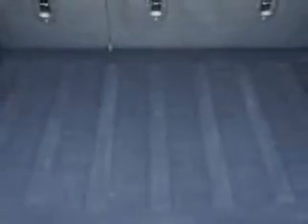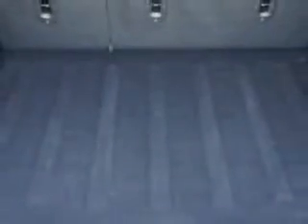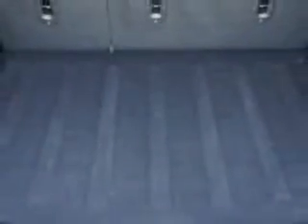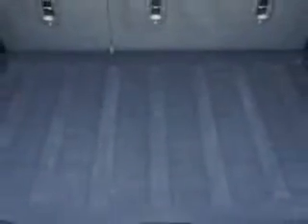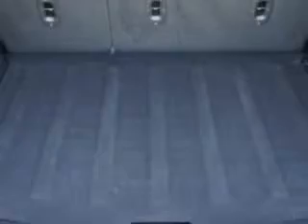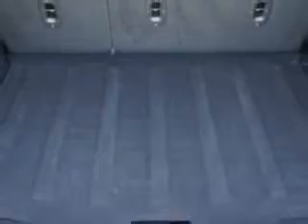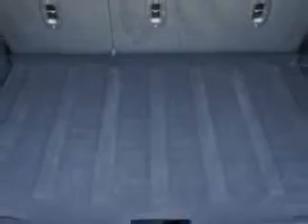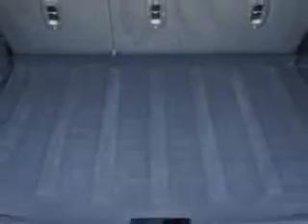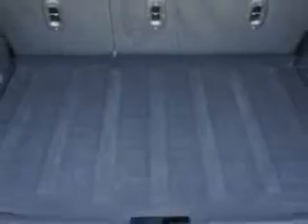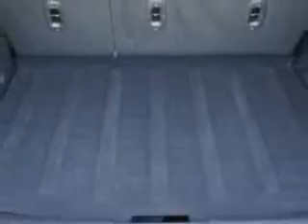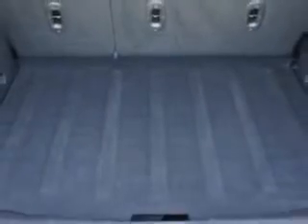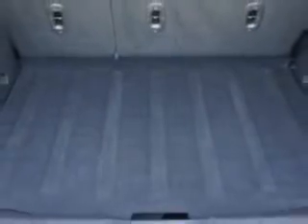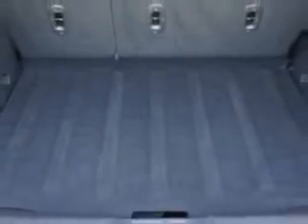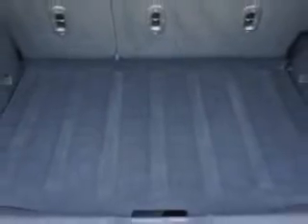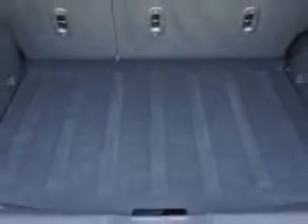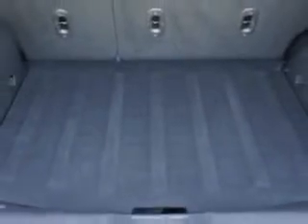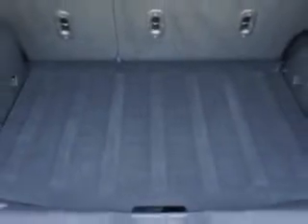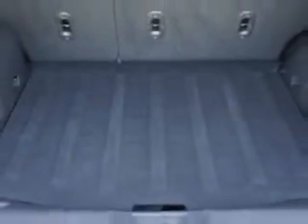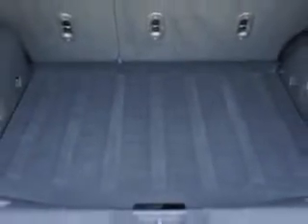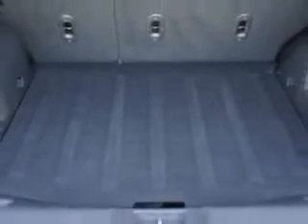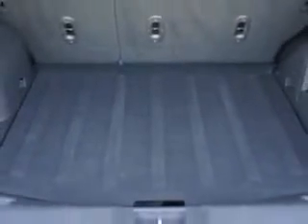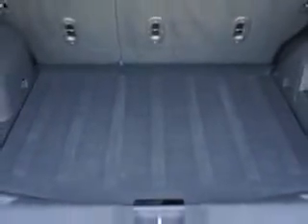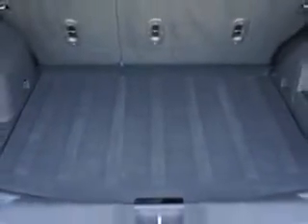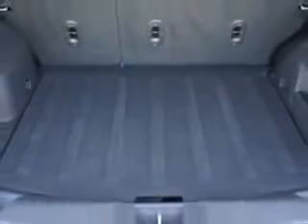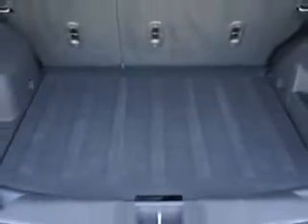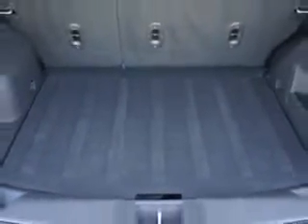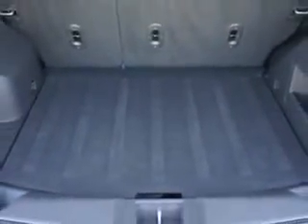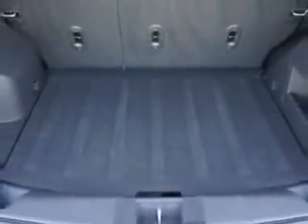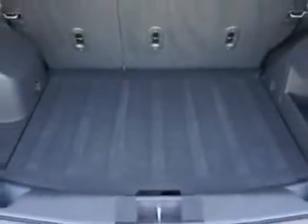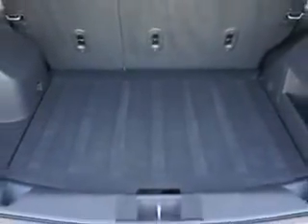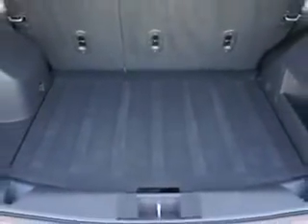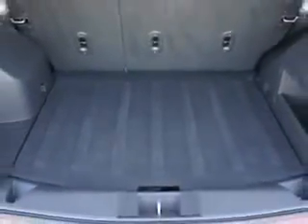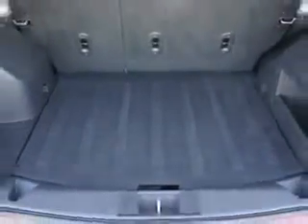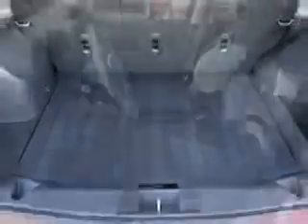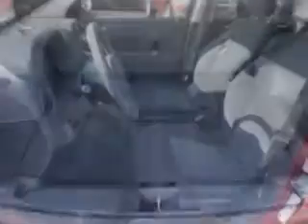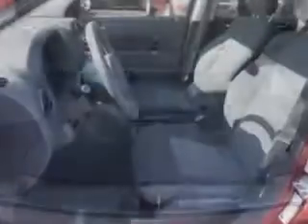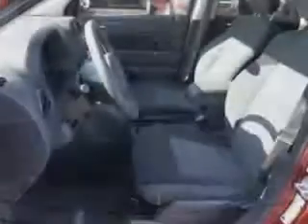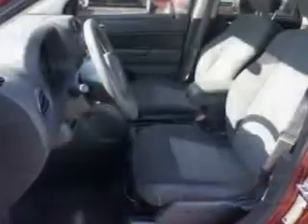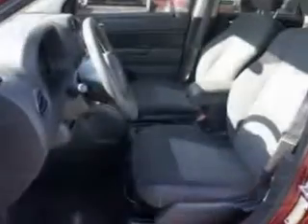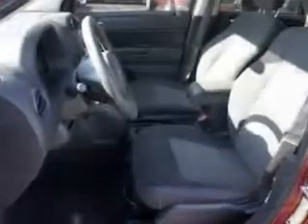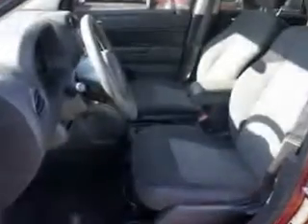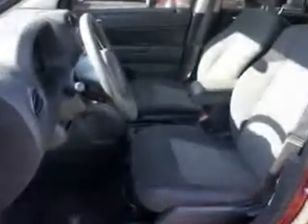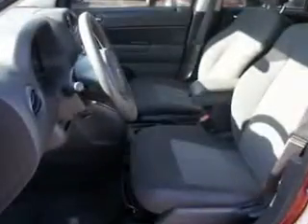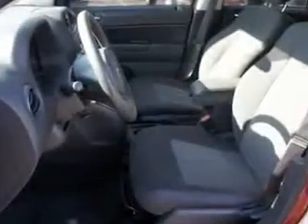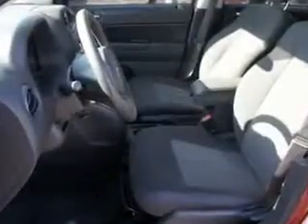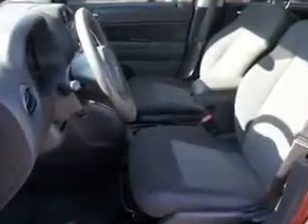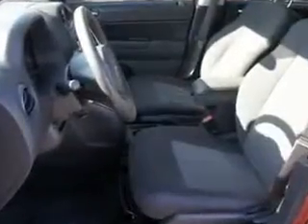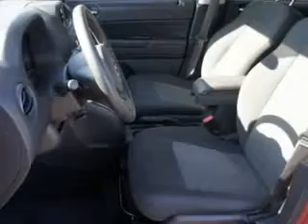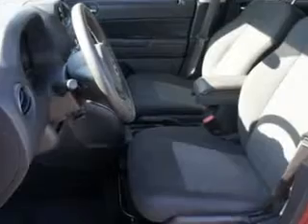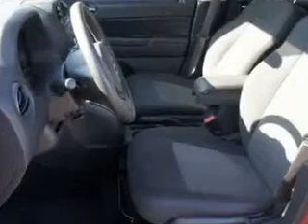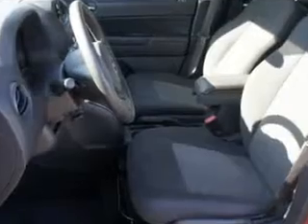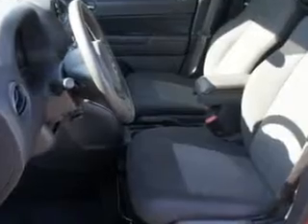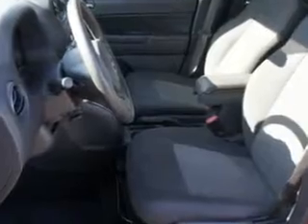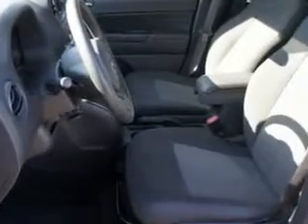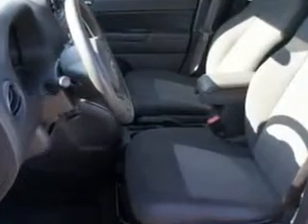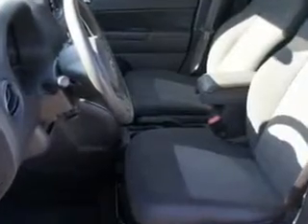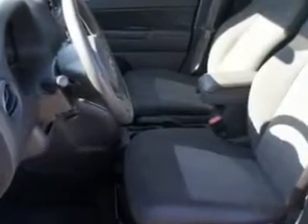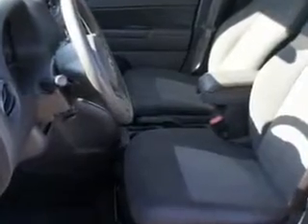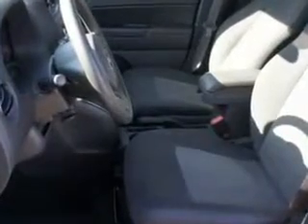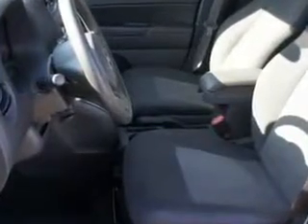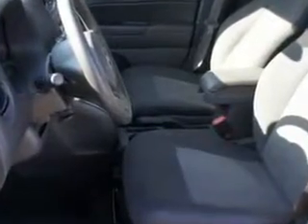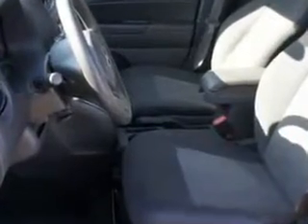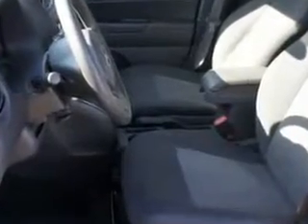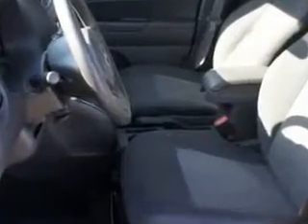Enjoy the drive and have peace of mind in this 2012 Jeep Compass. See us at Riverside Autoplex of Muscogee today.